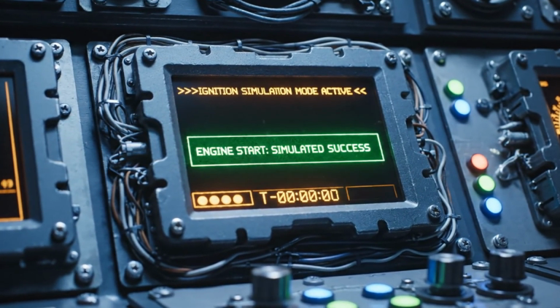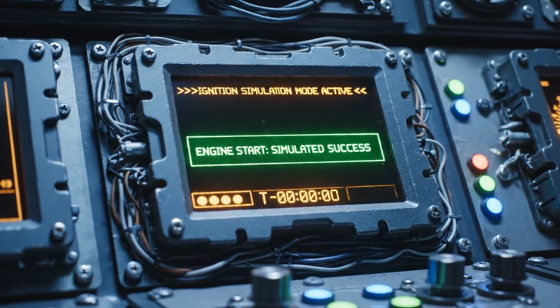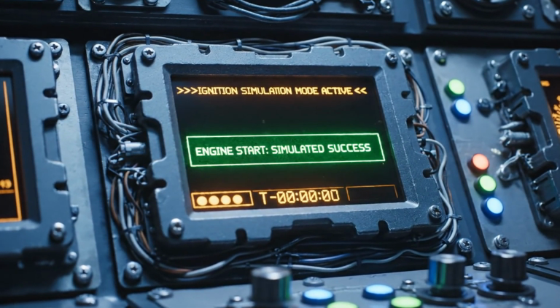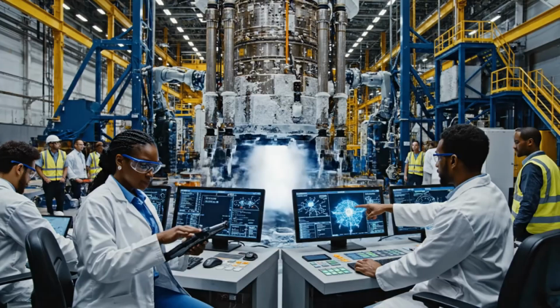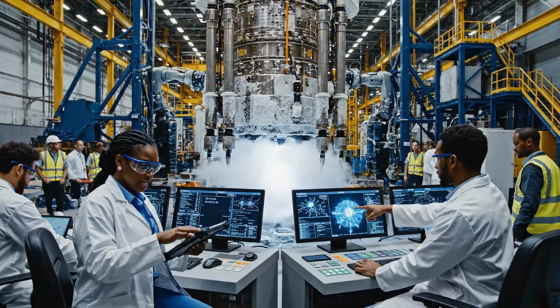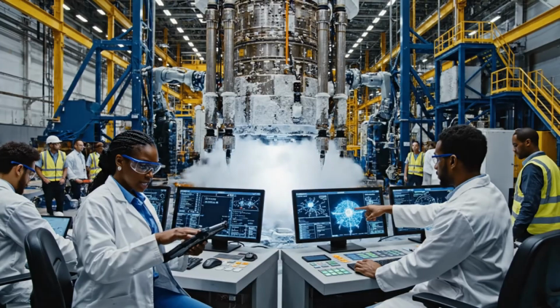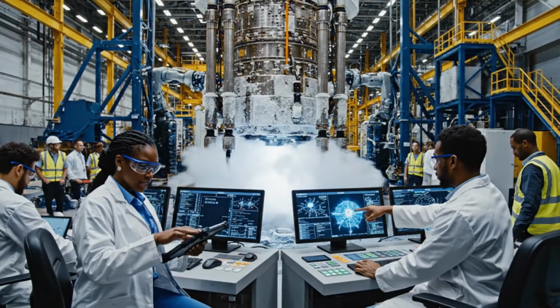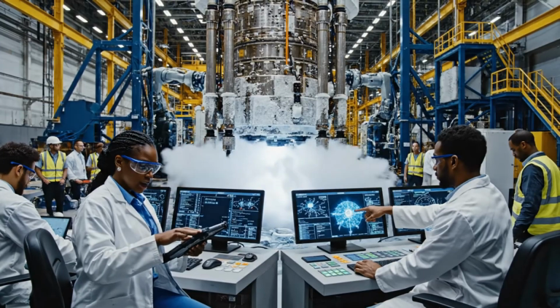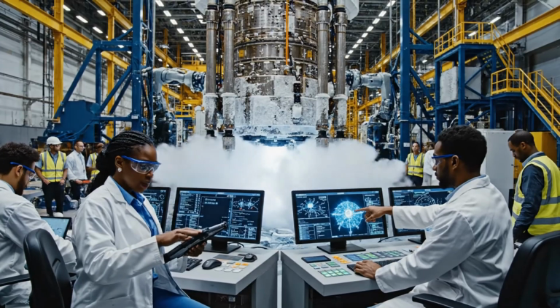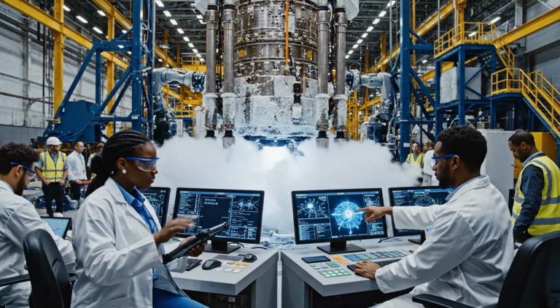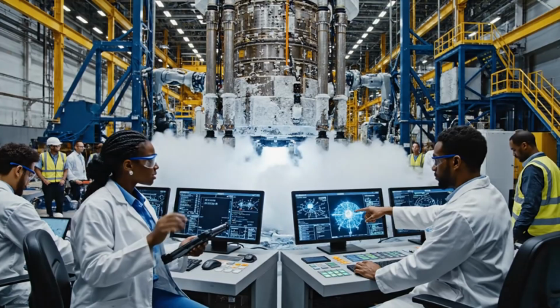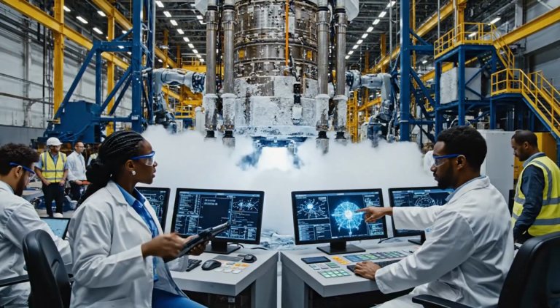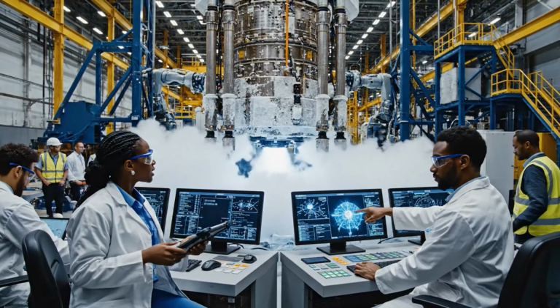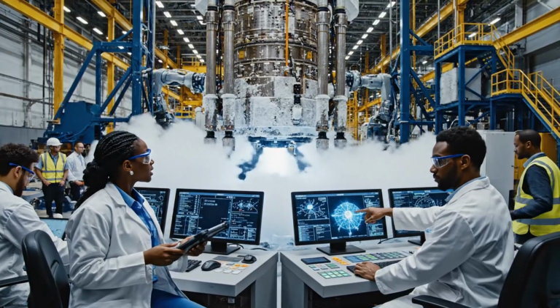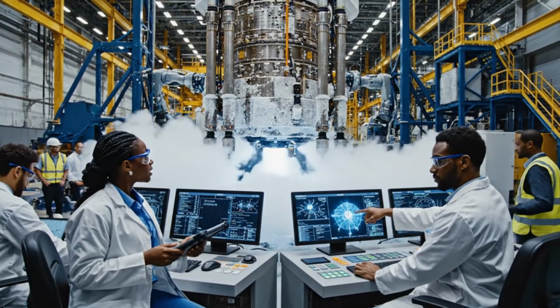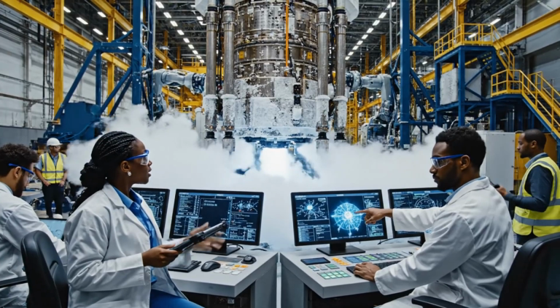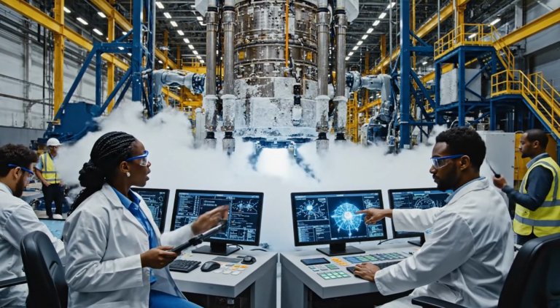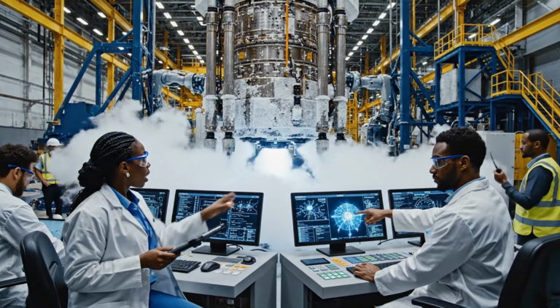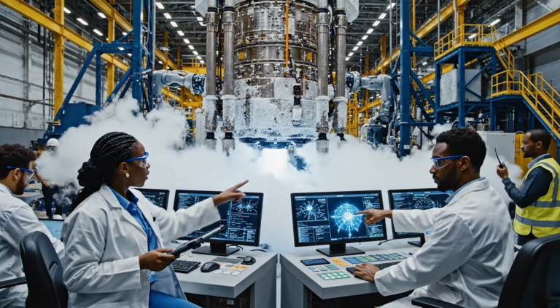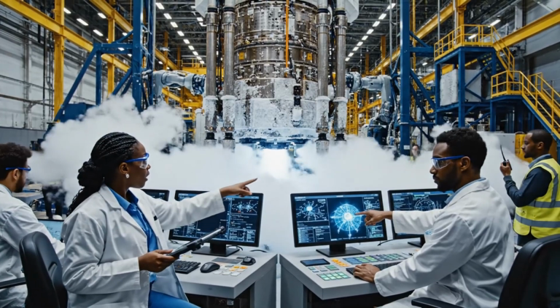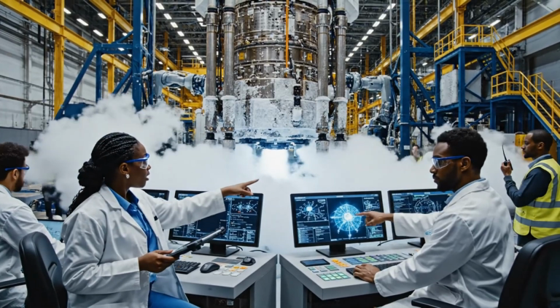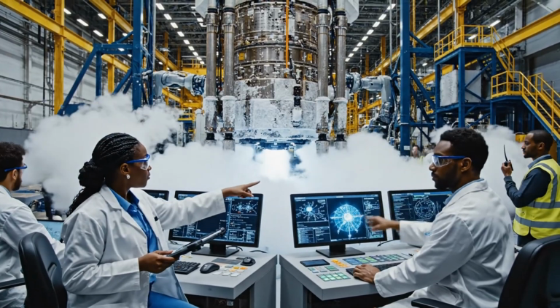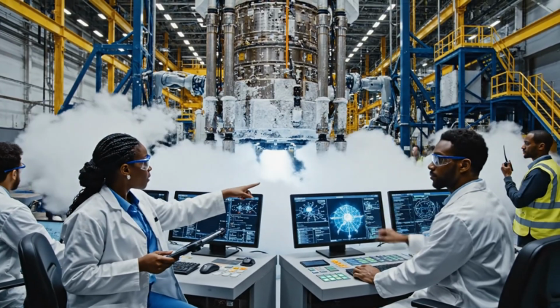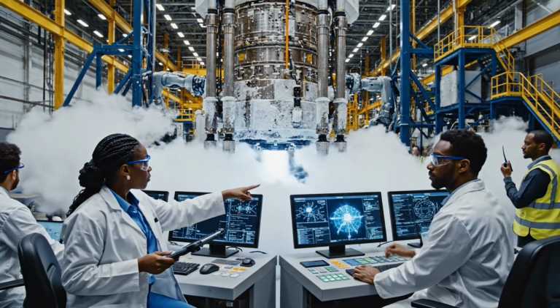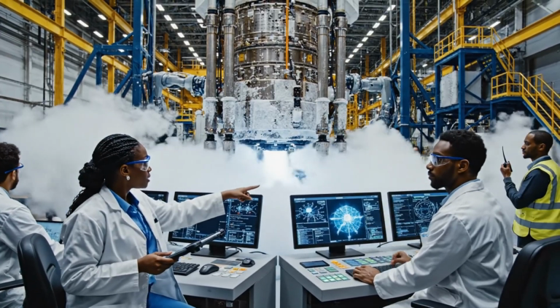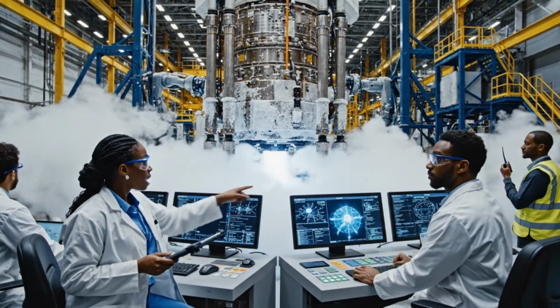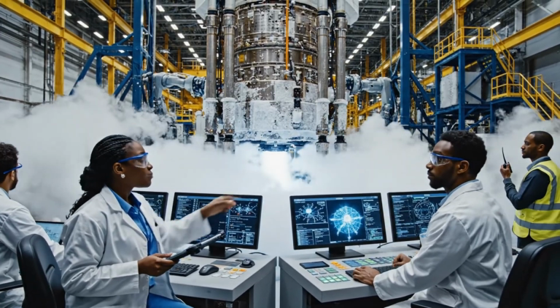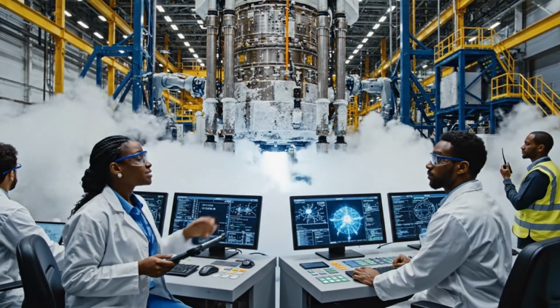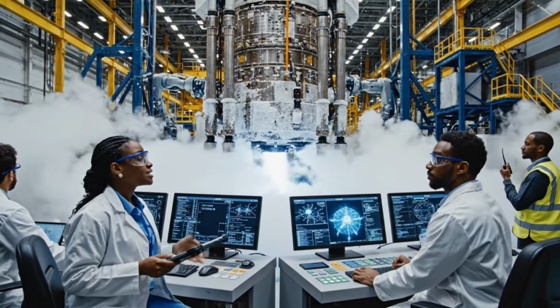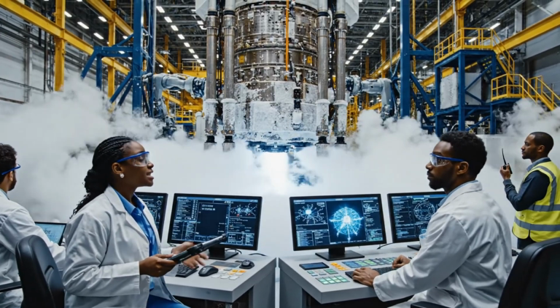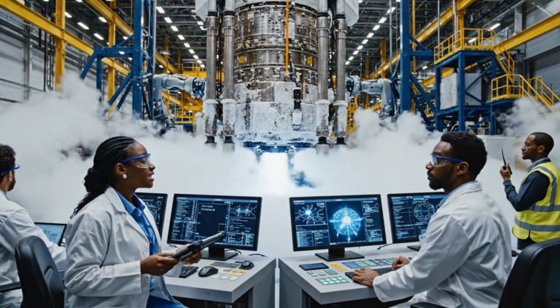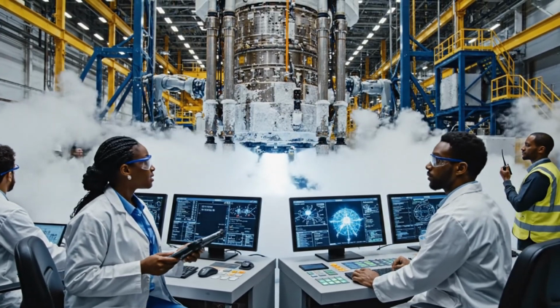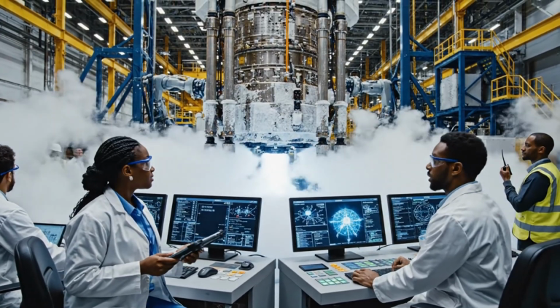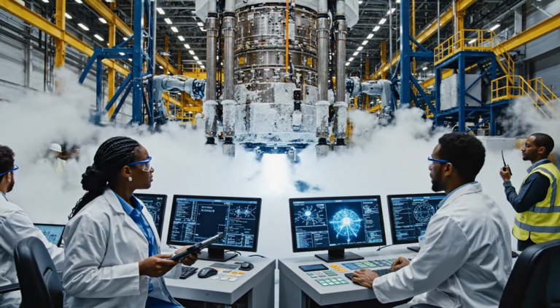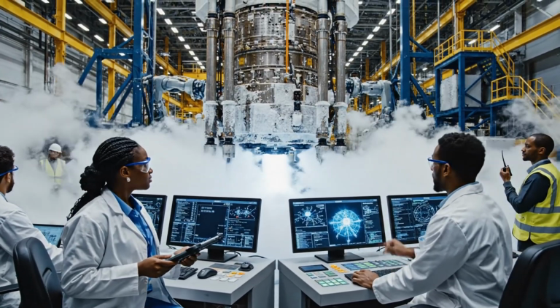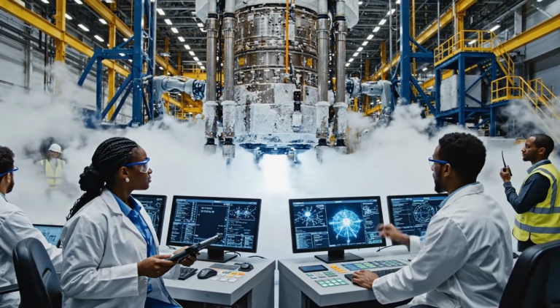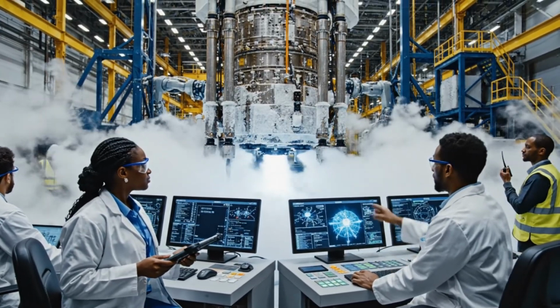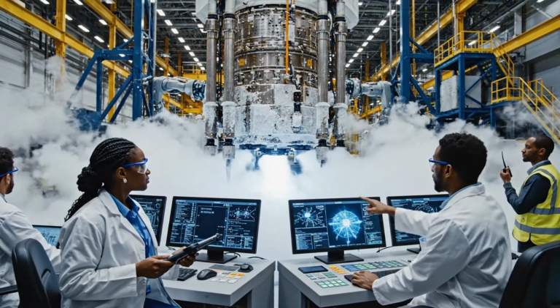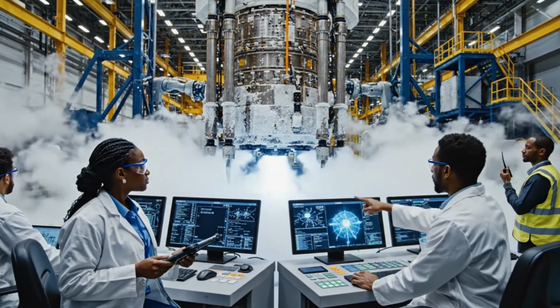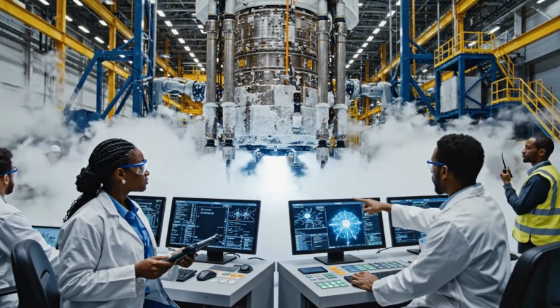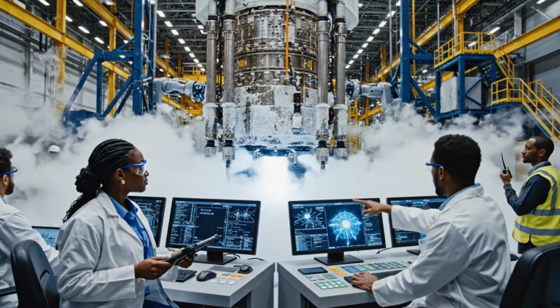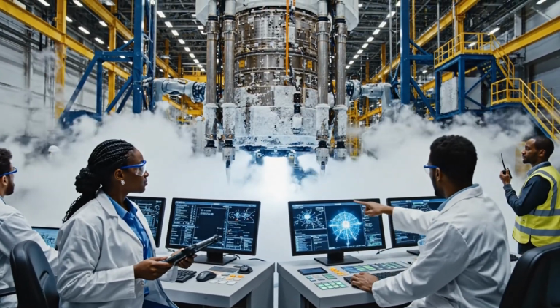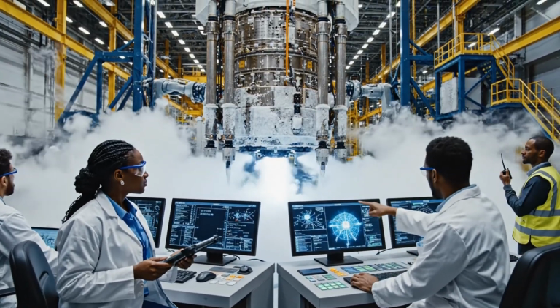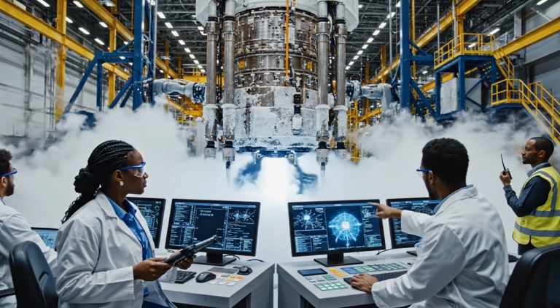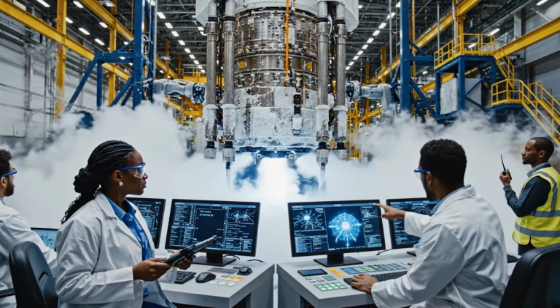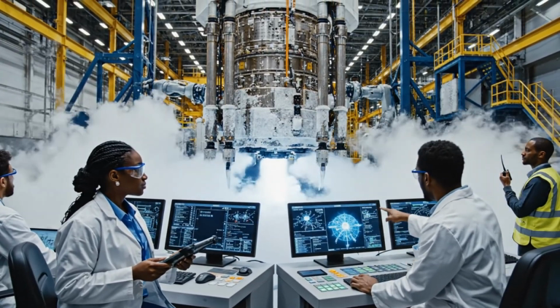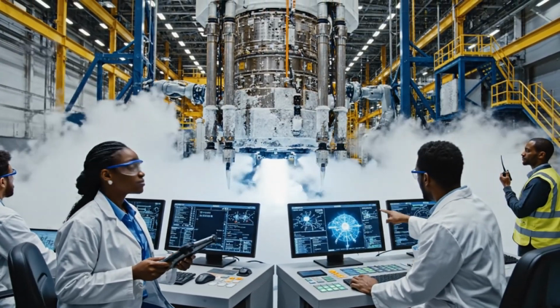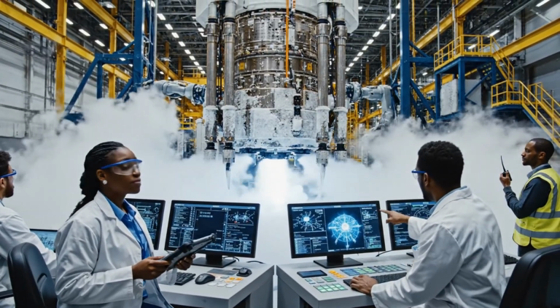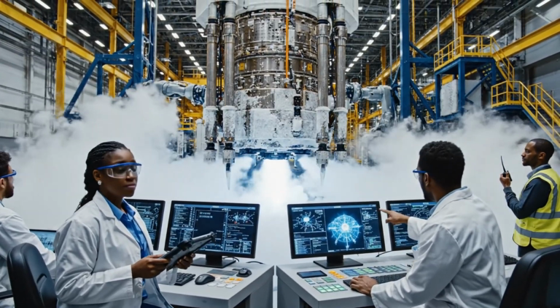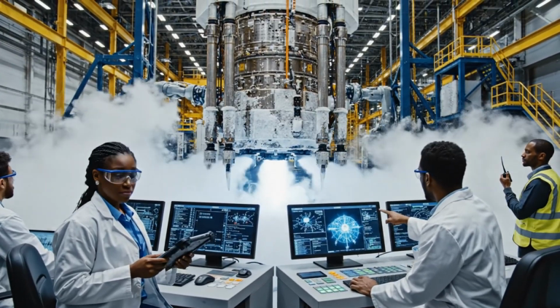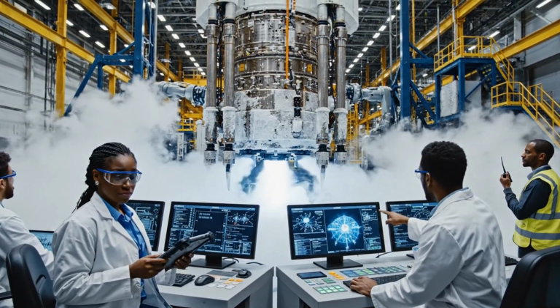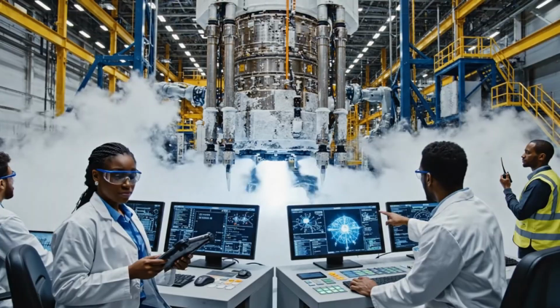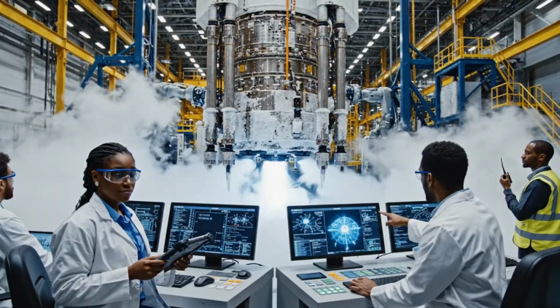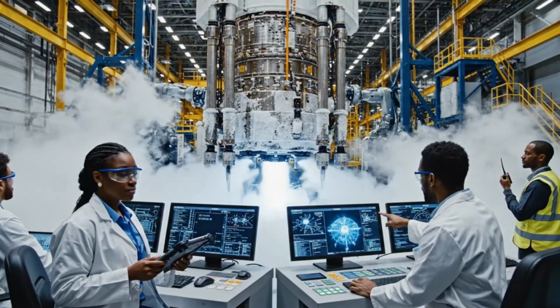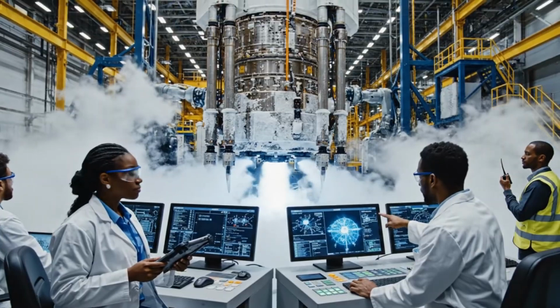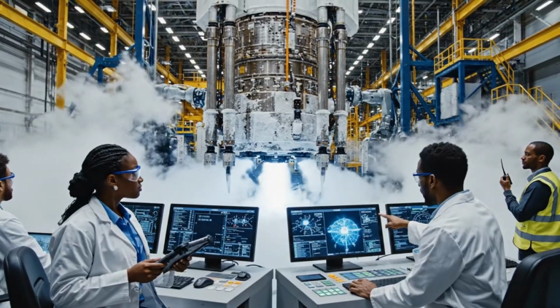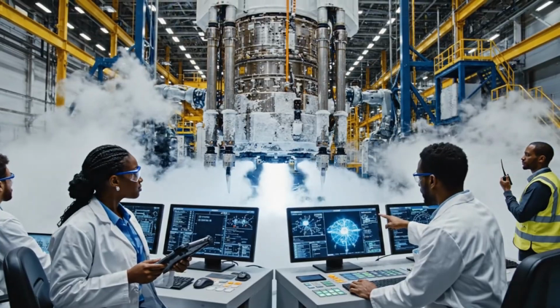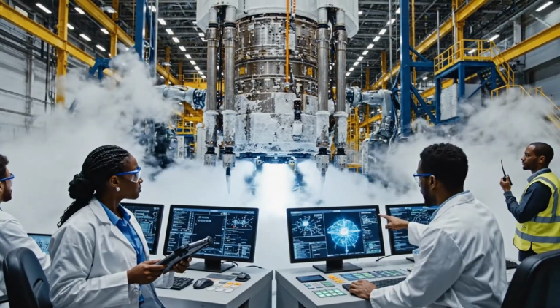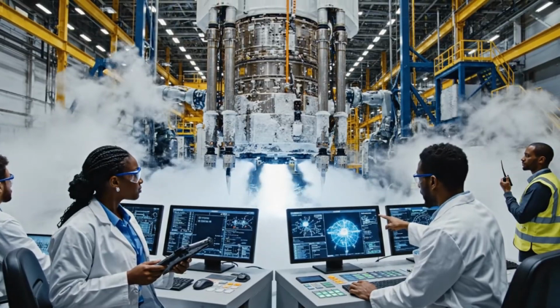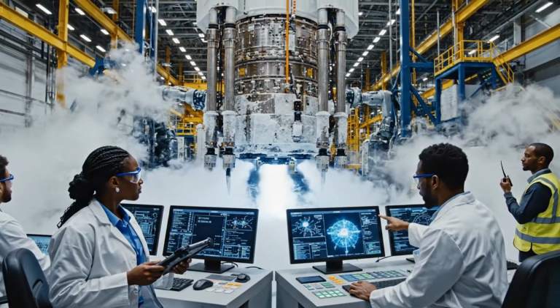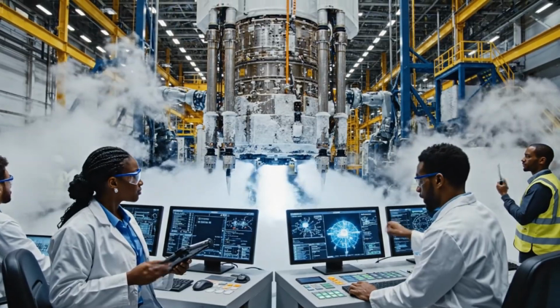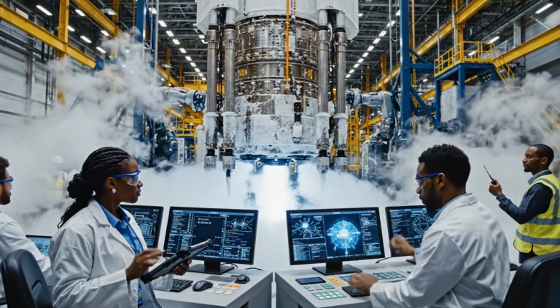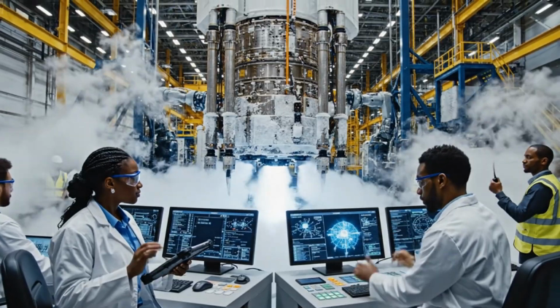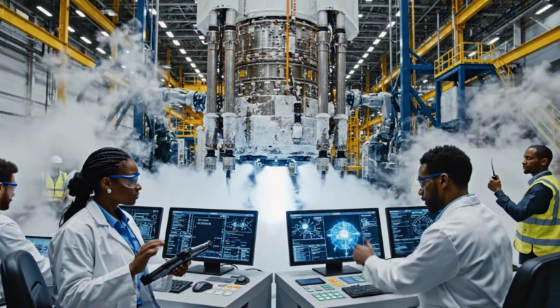We're seeing an anomaly right here. Are the pumps compensating? Yes, flow rates adjusted, pressure stabilizing at nominal.